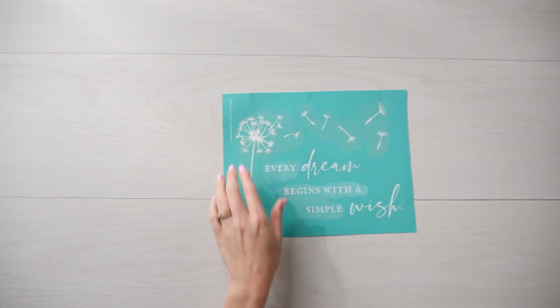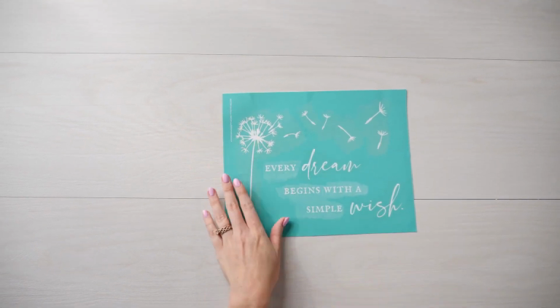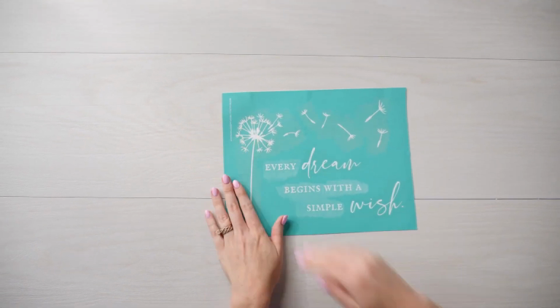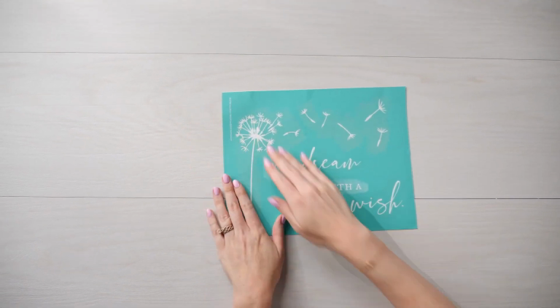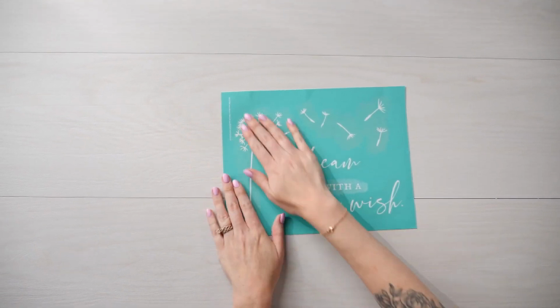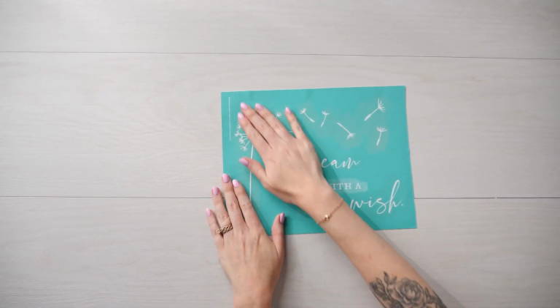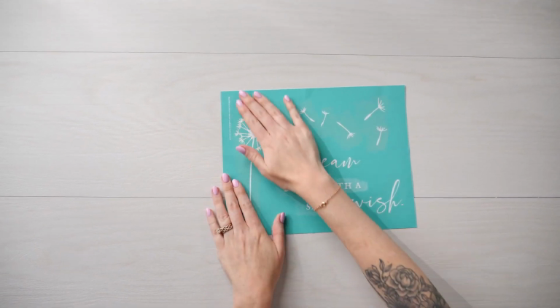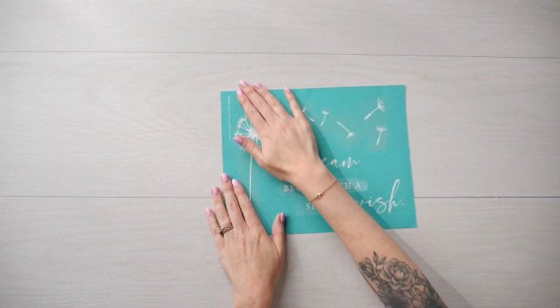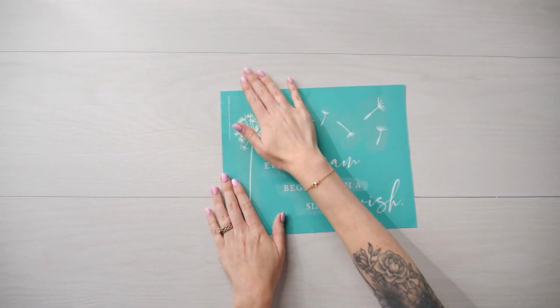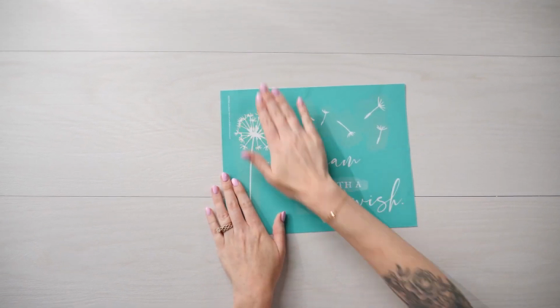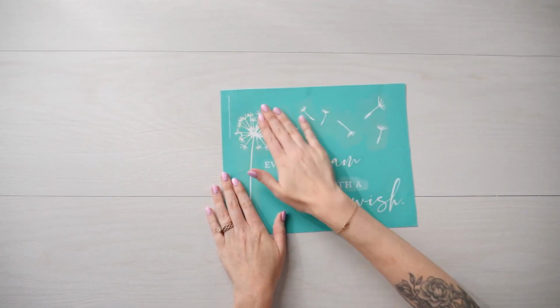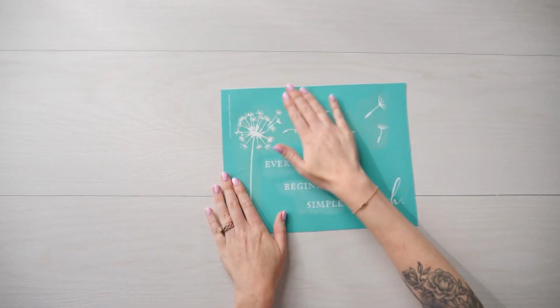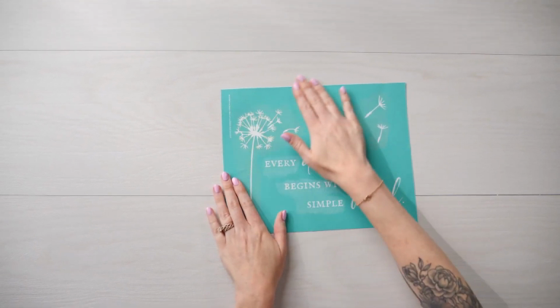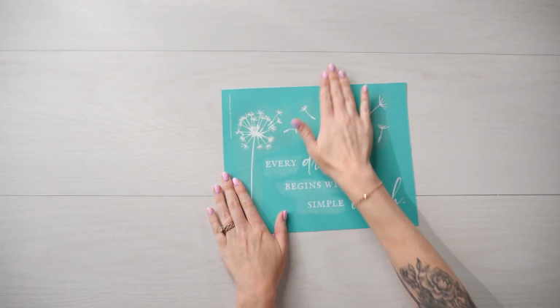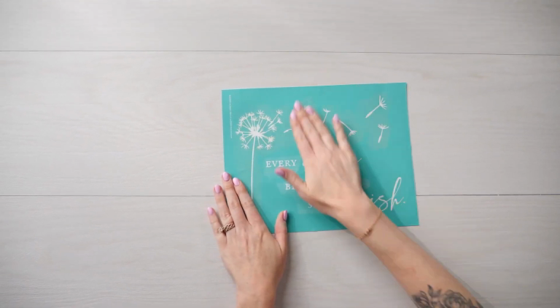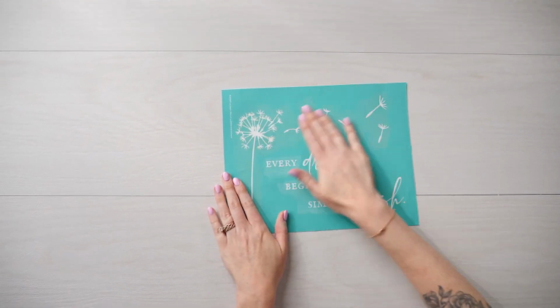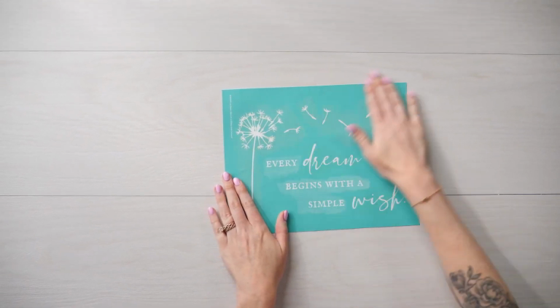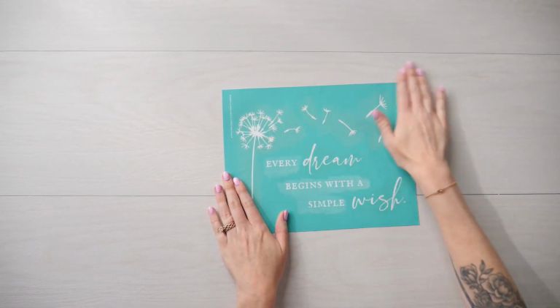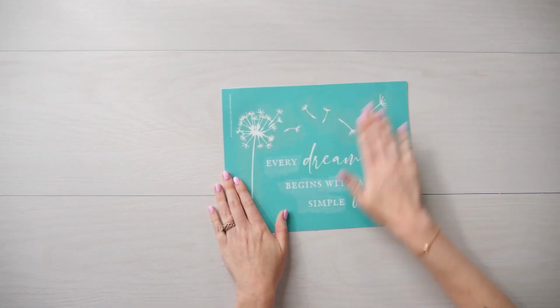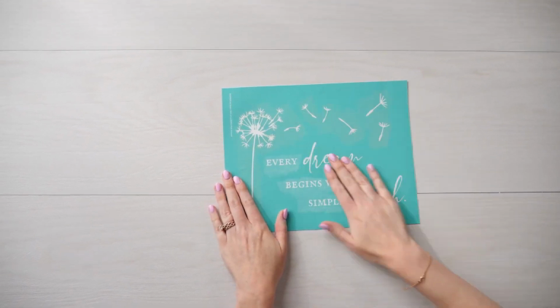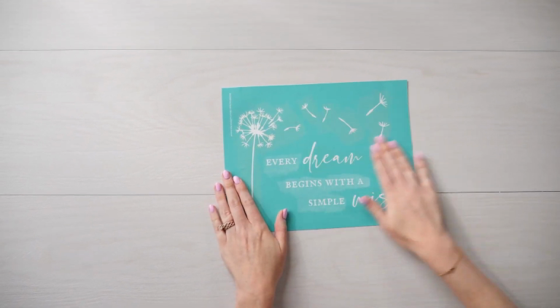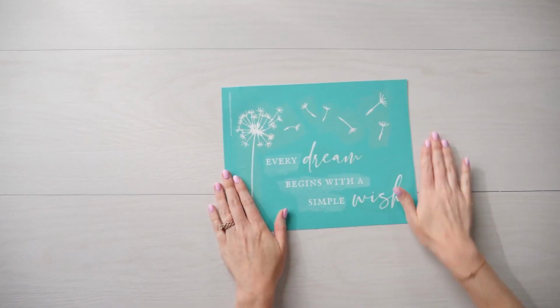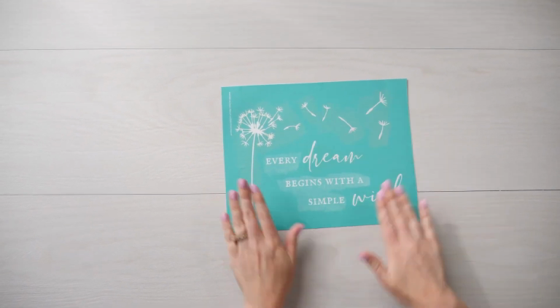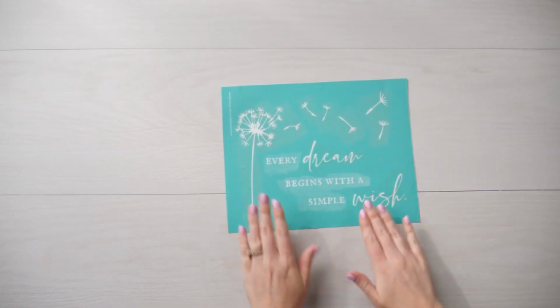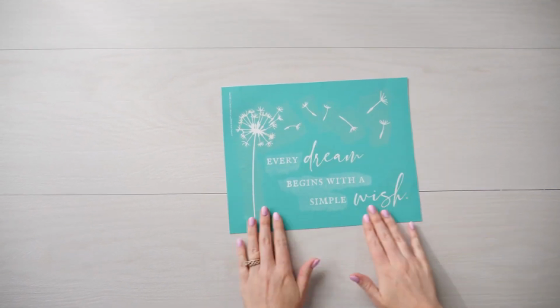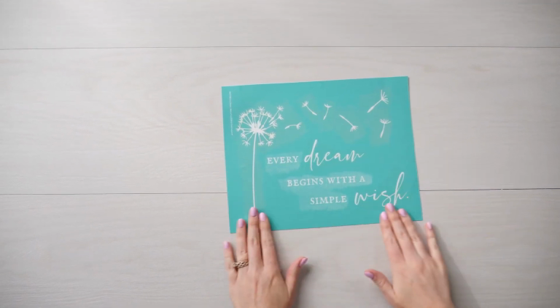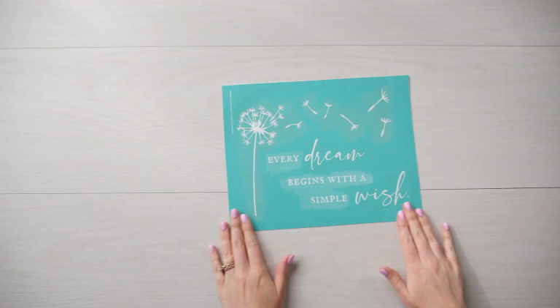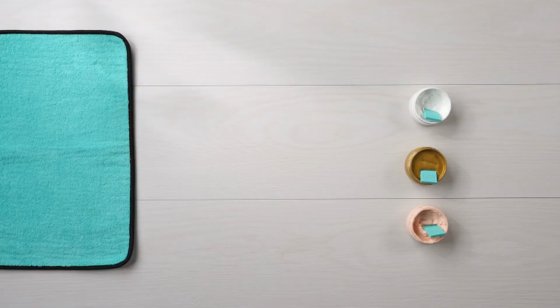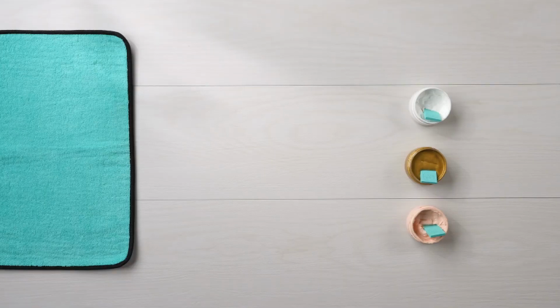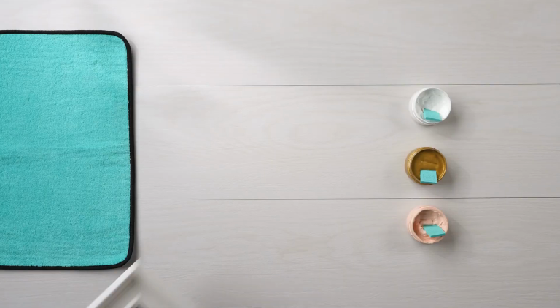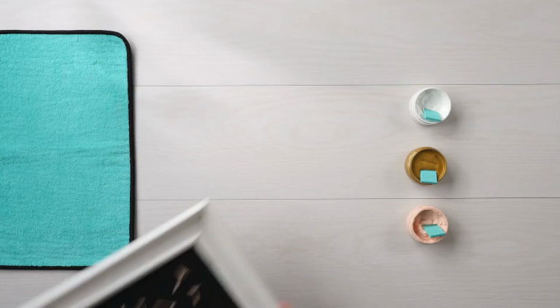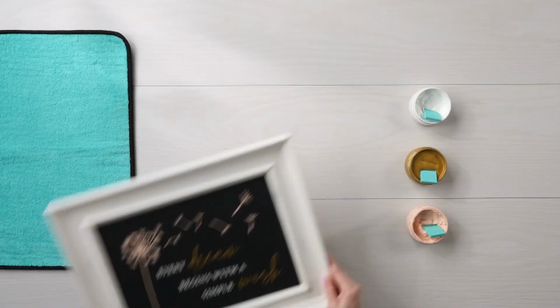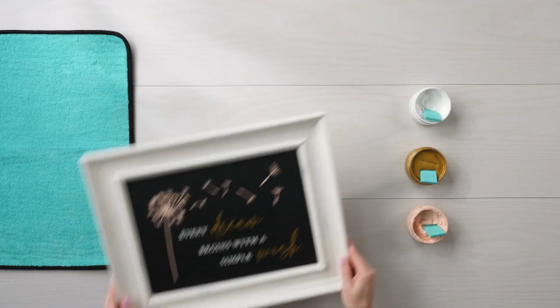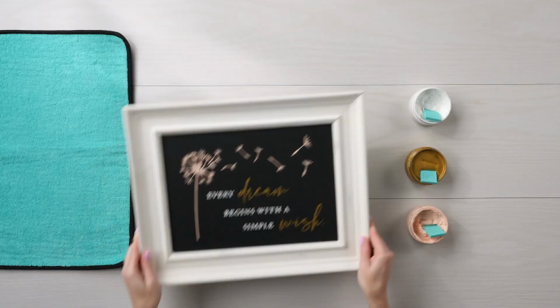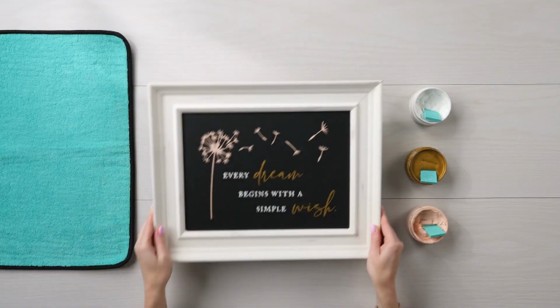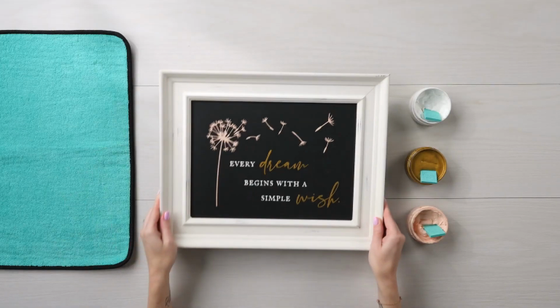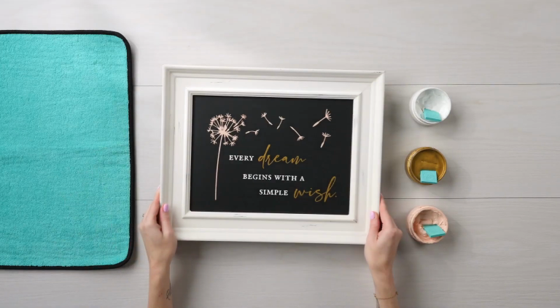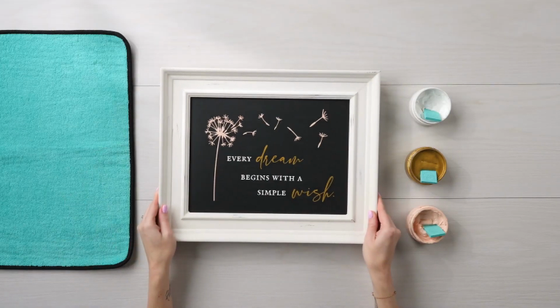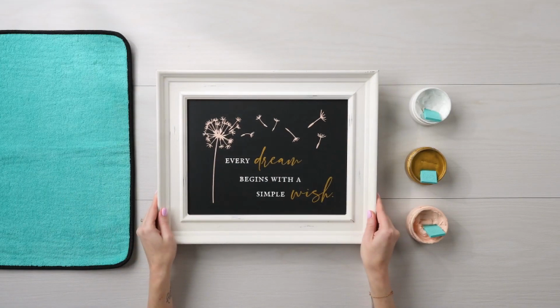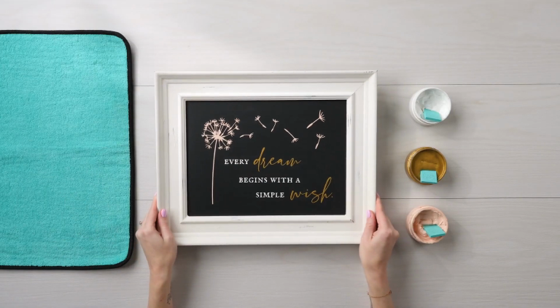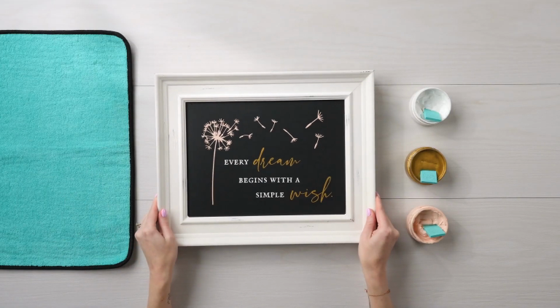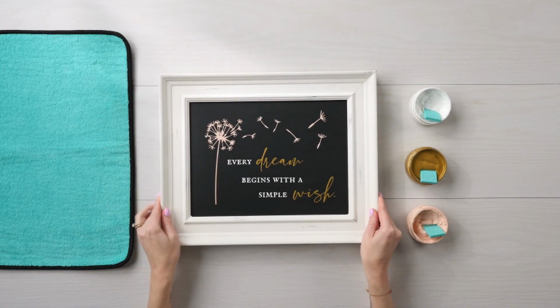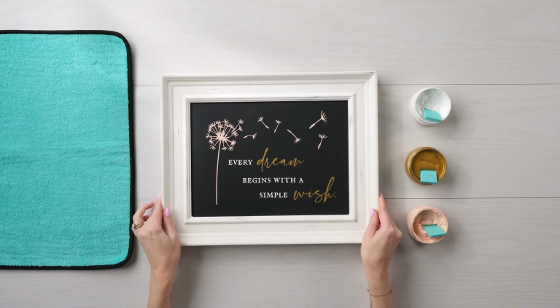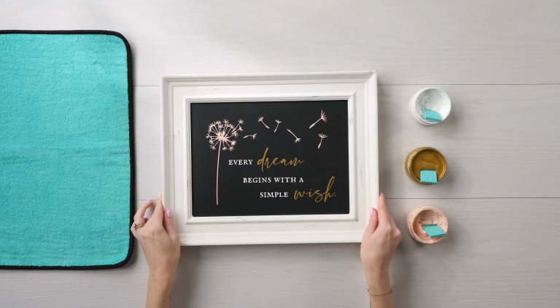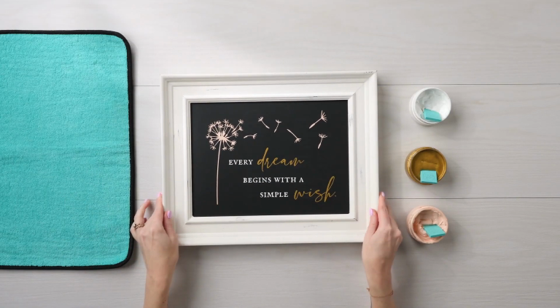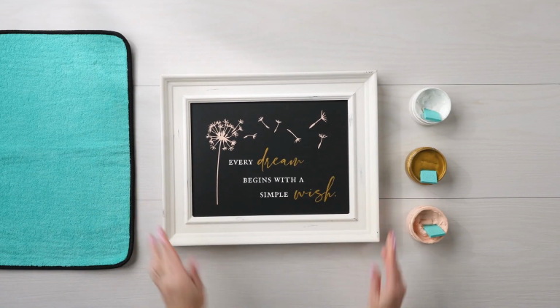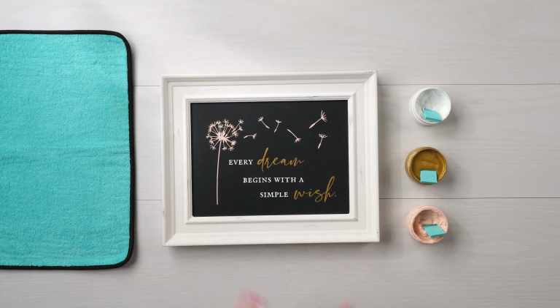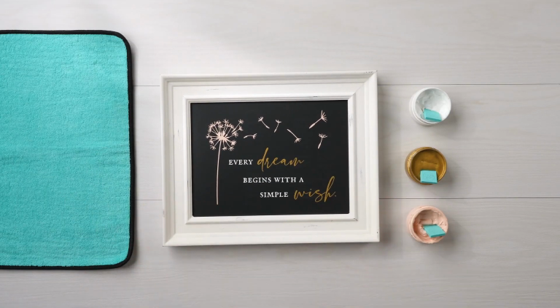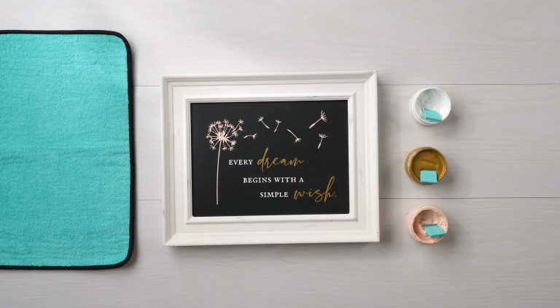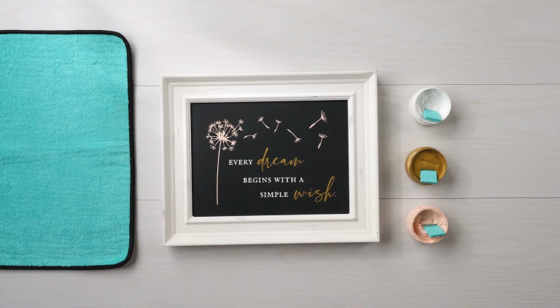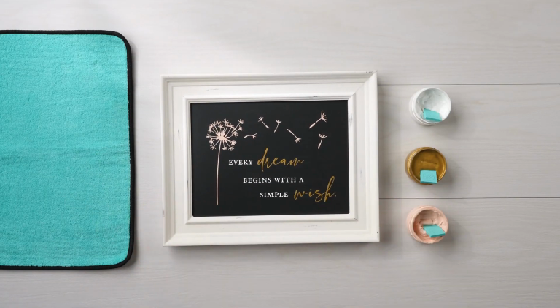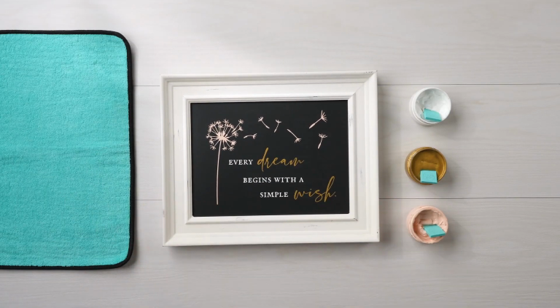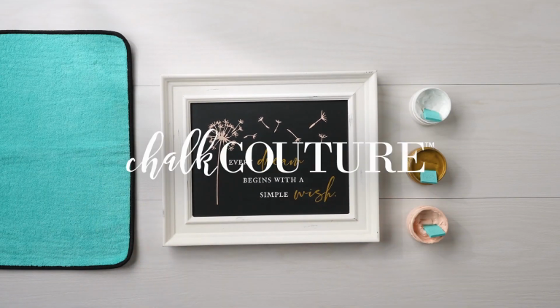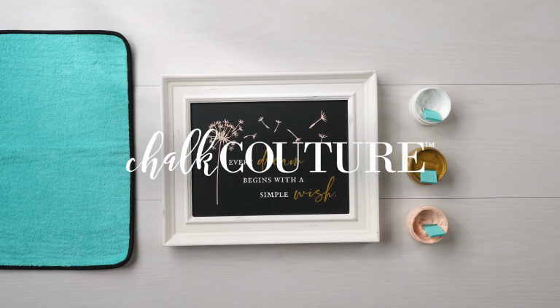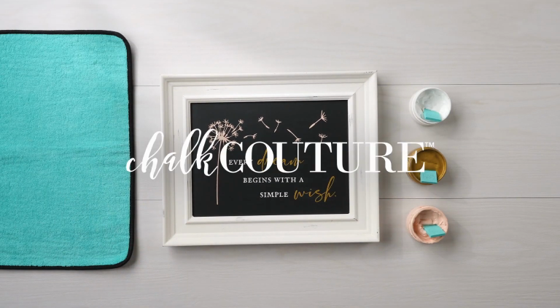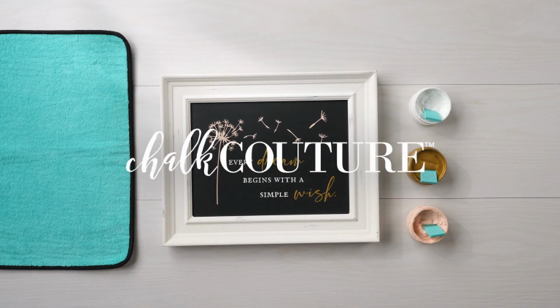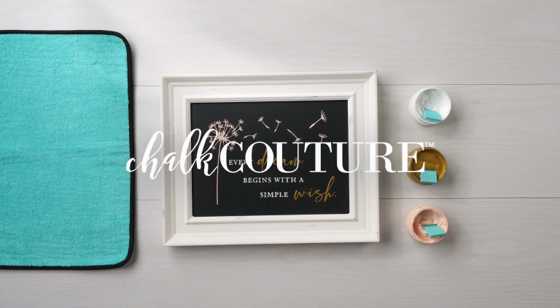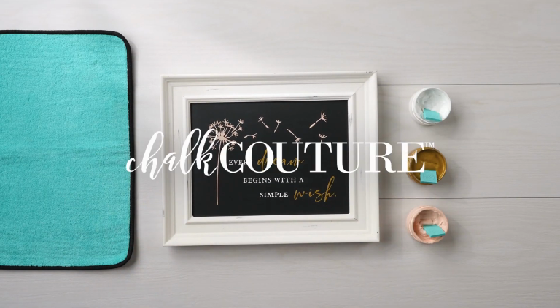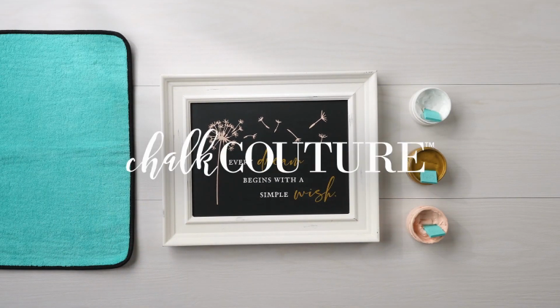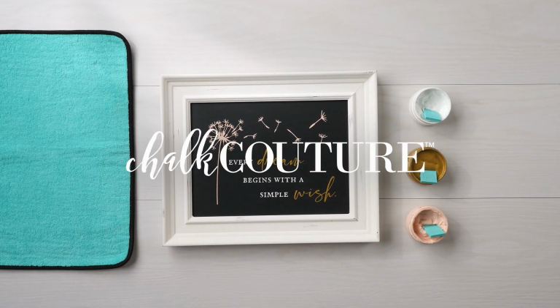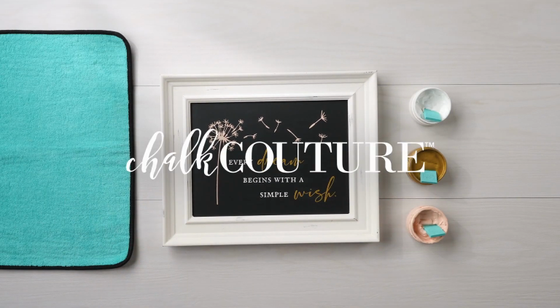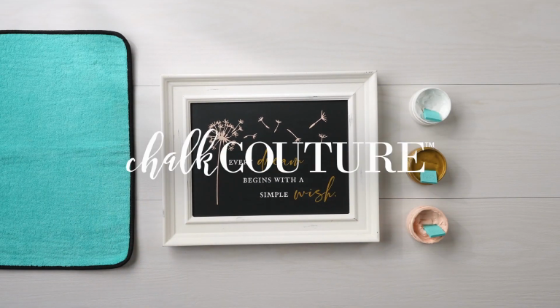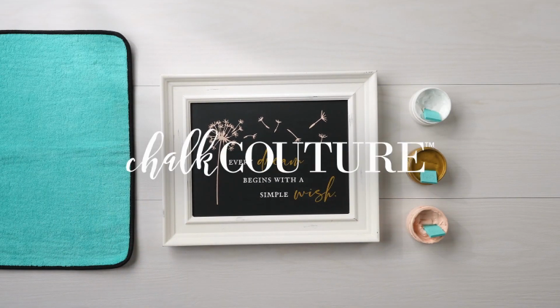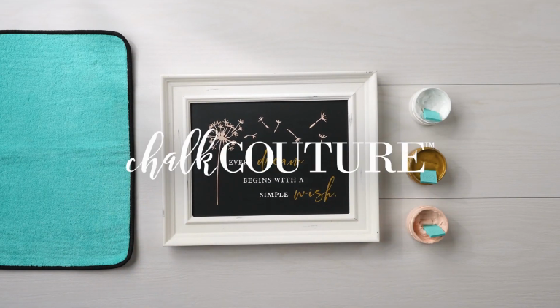With proper care, these transfers can be used again and again. There you have it. Creating is made easy with Chalk Couture.